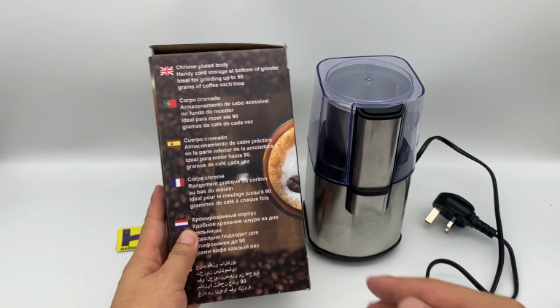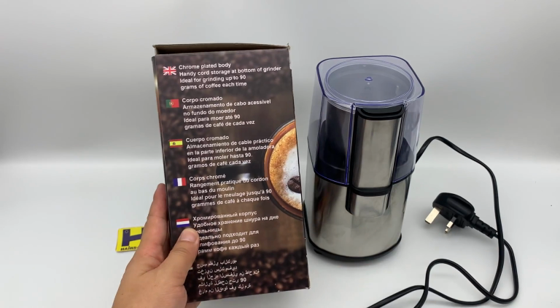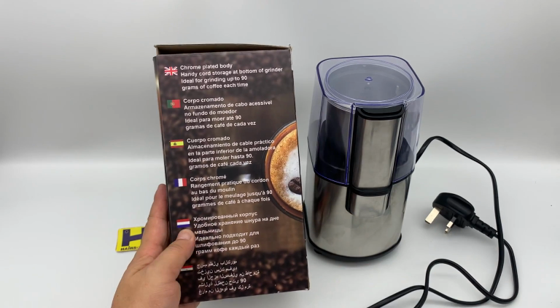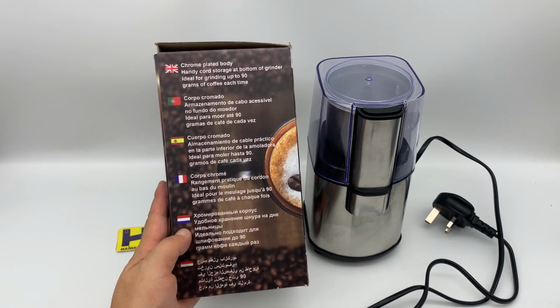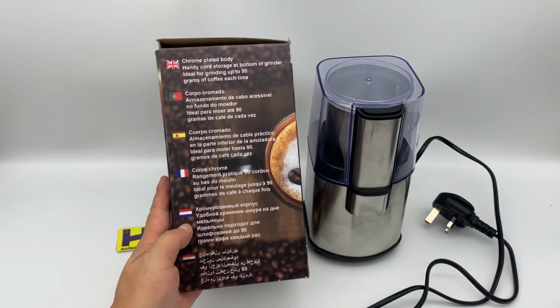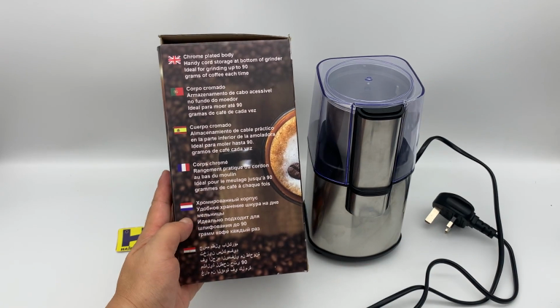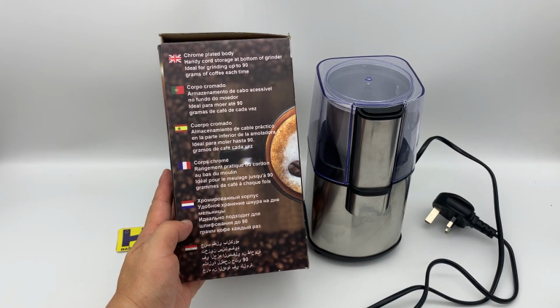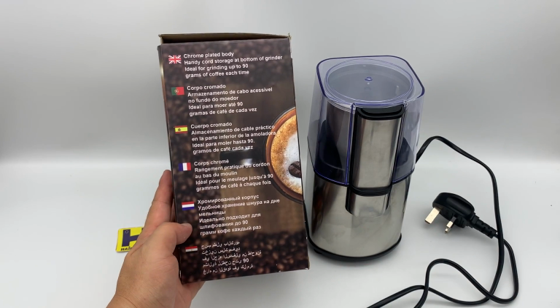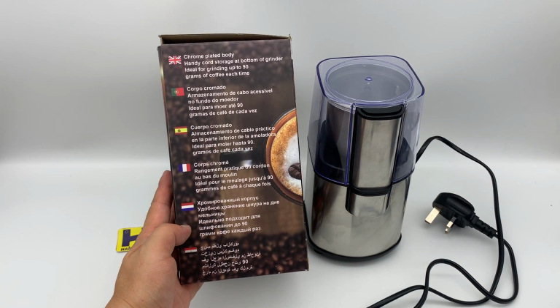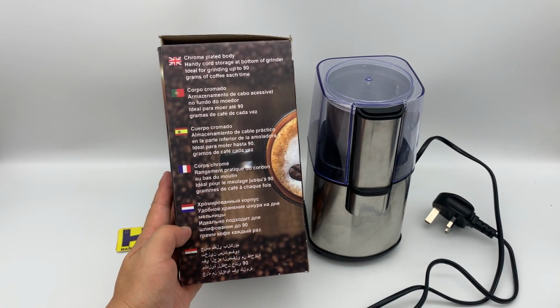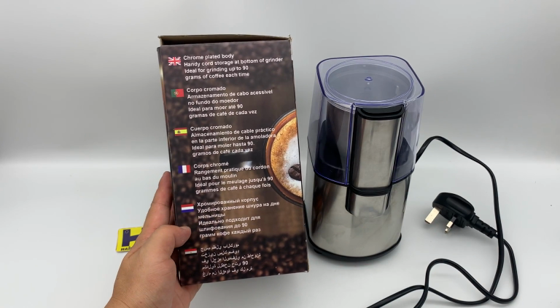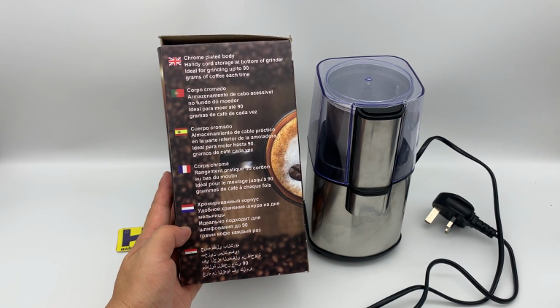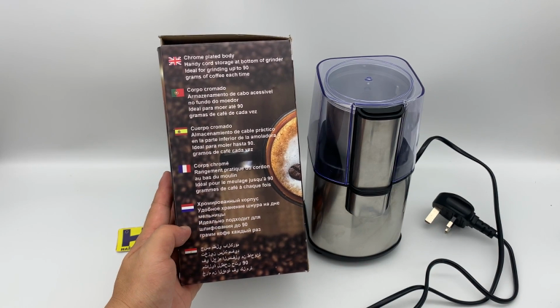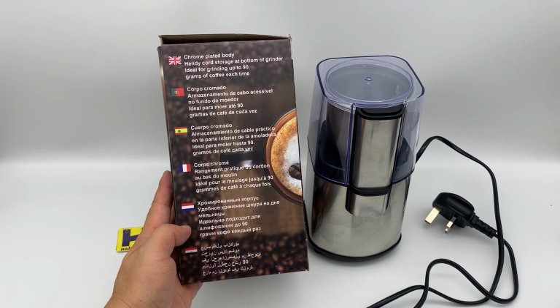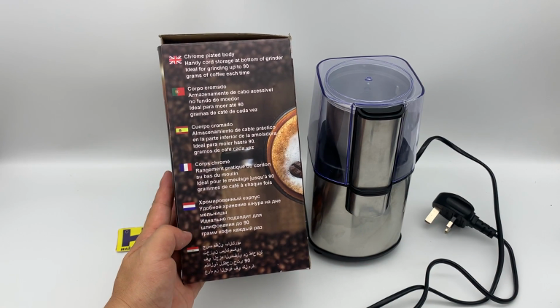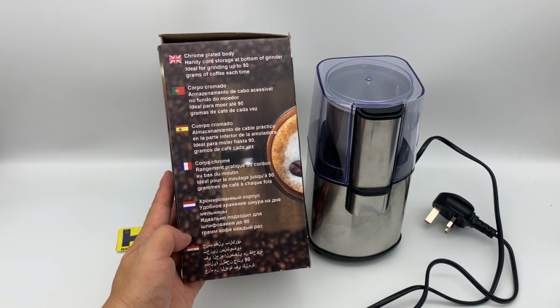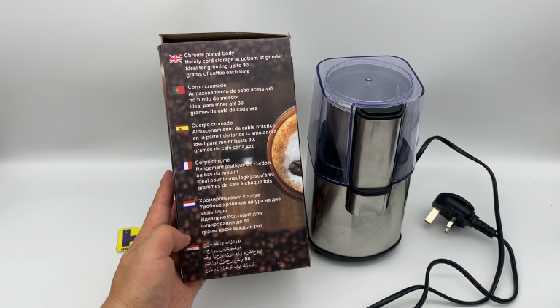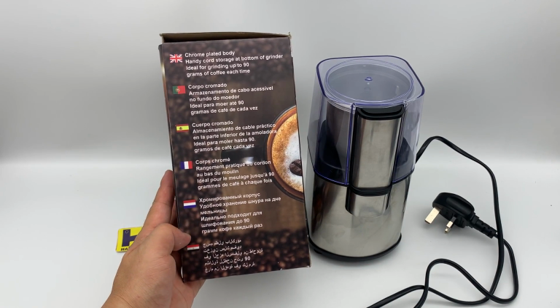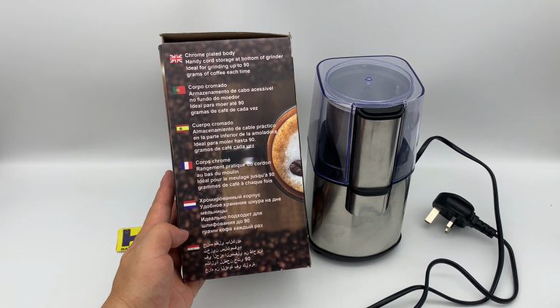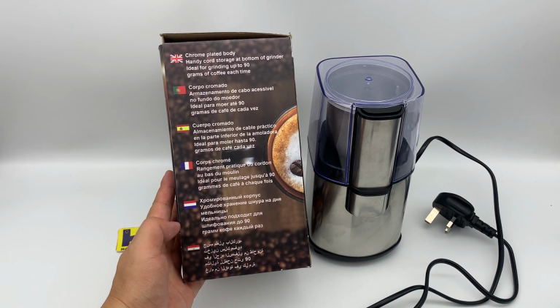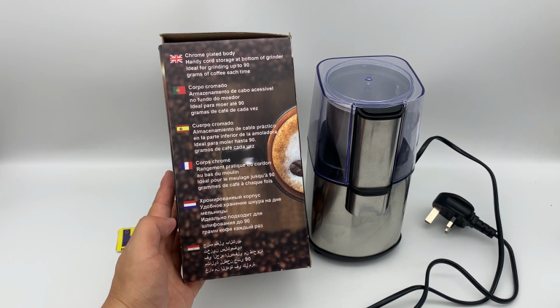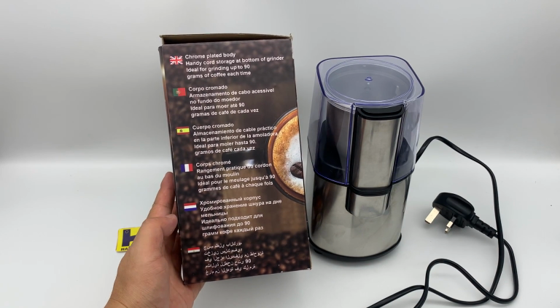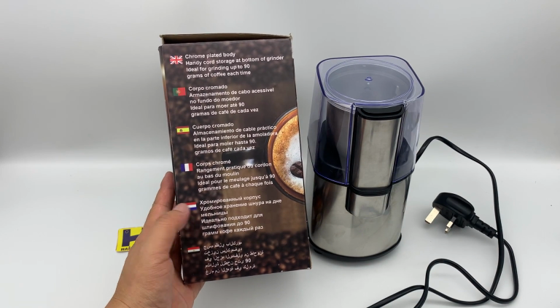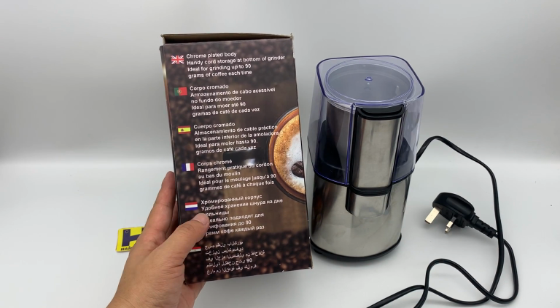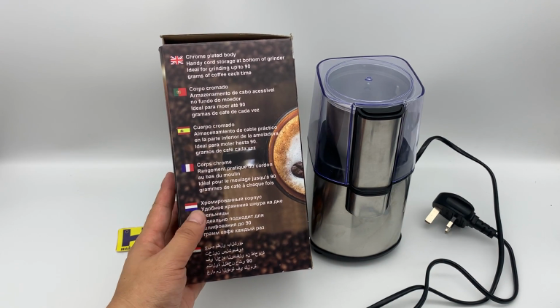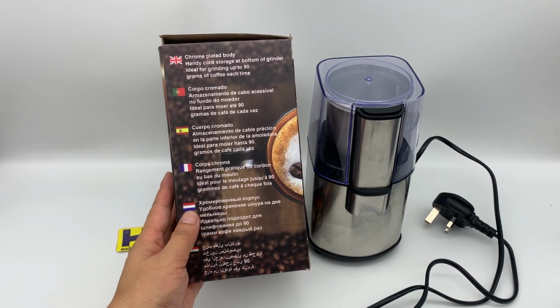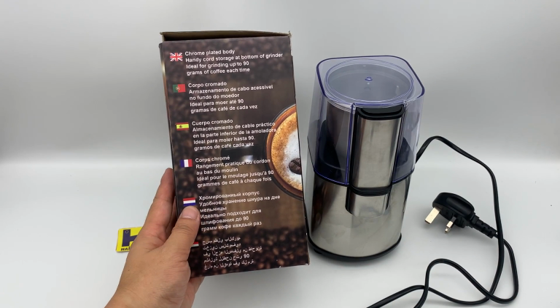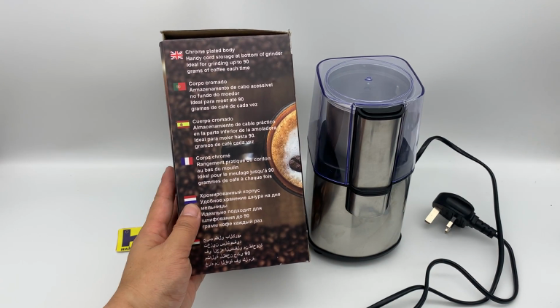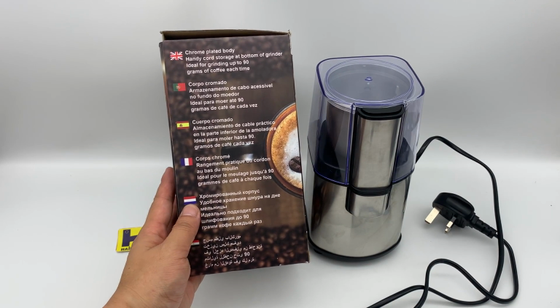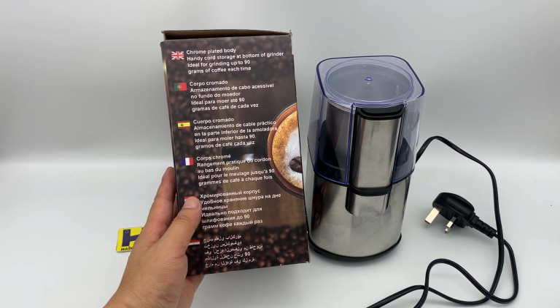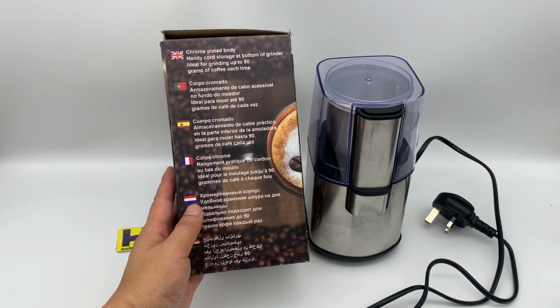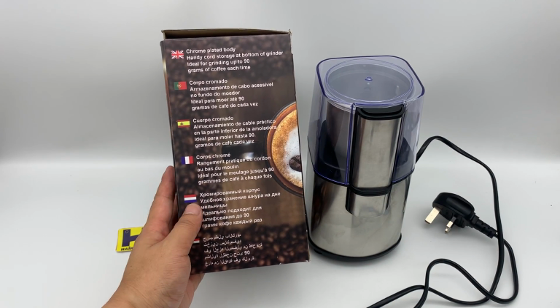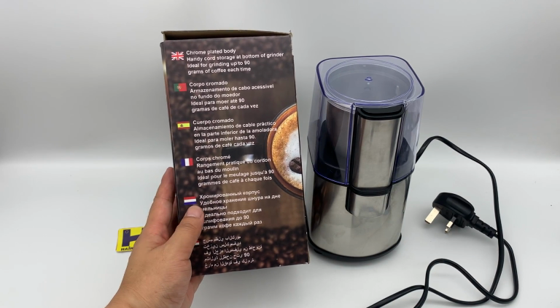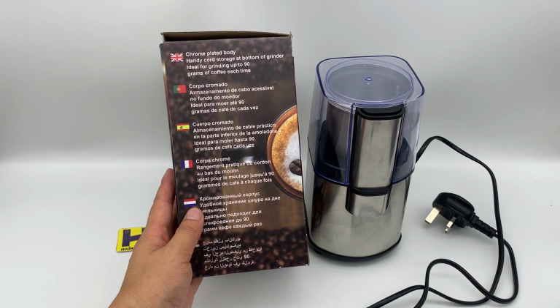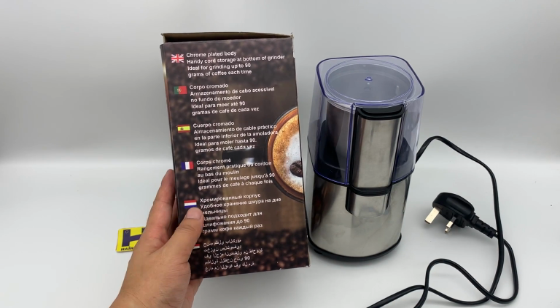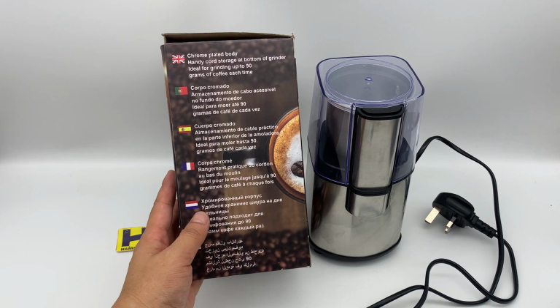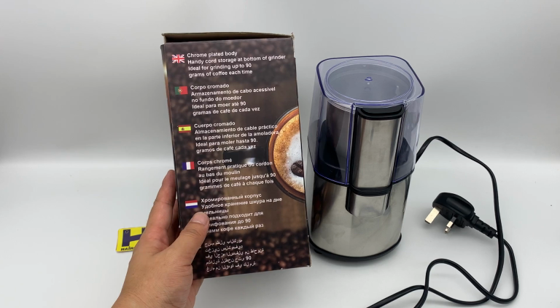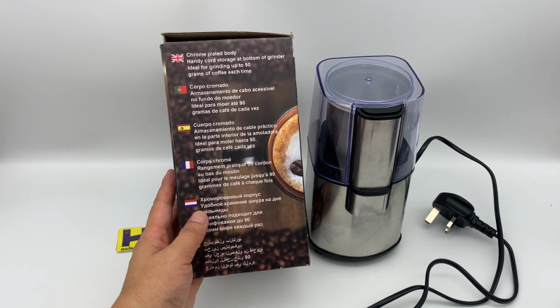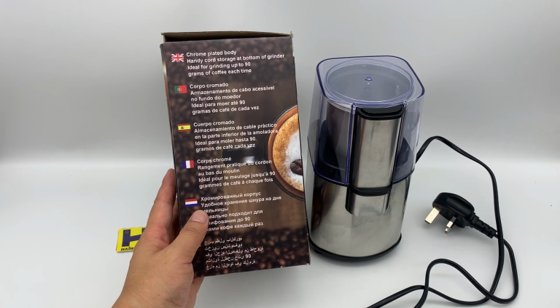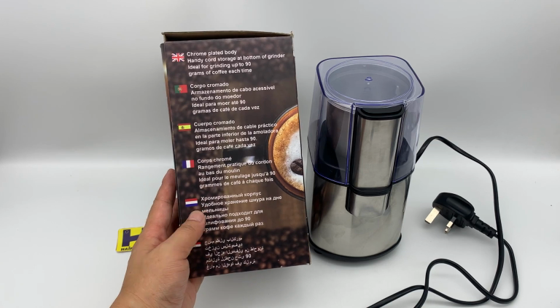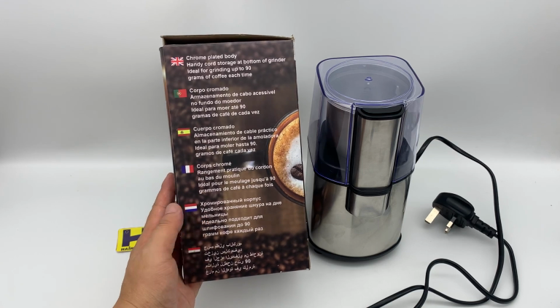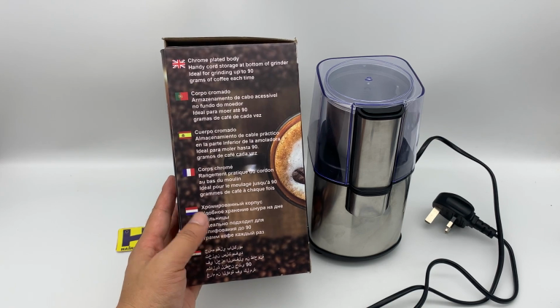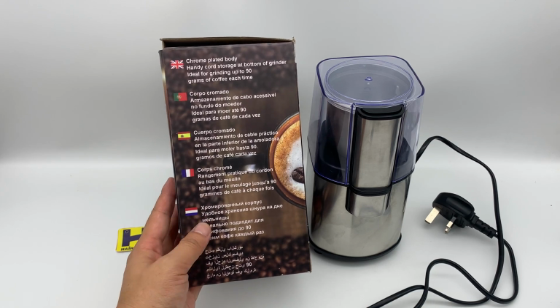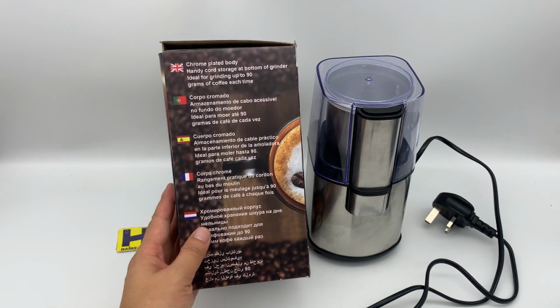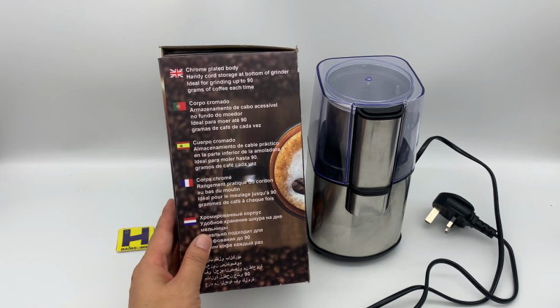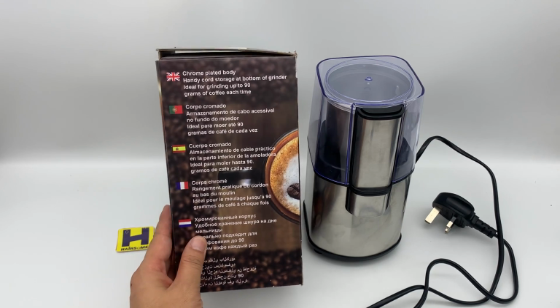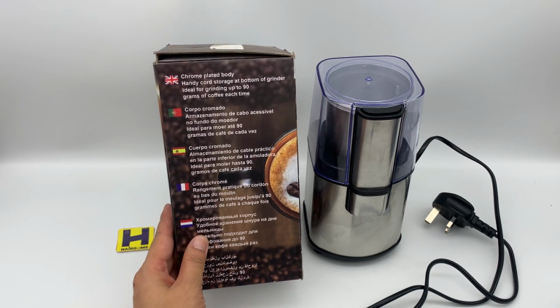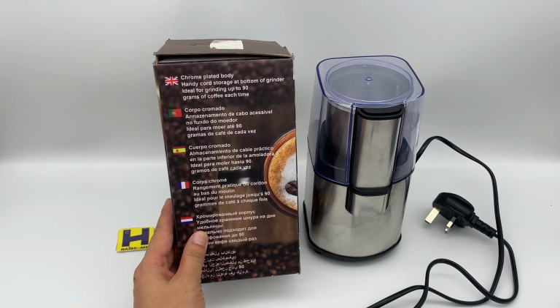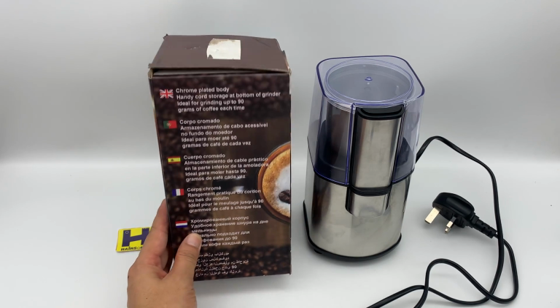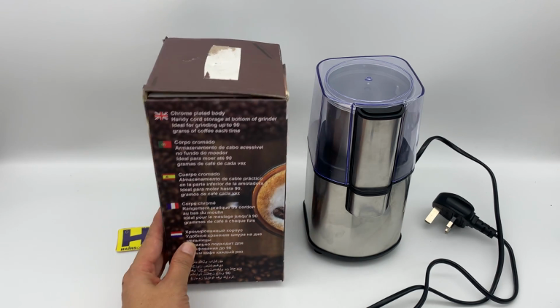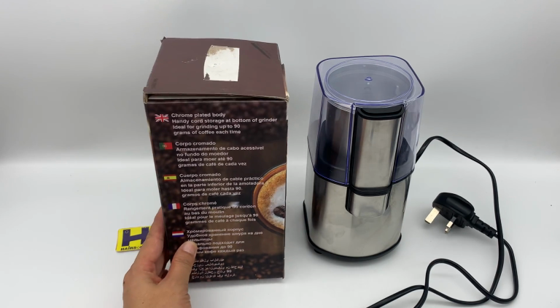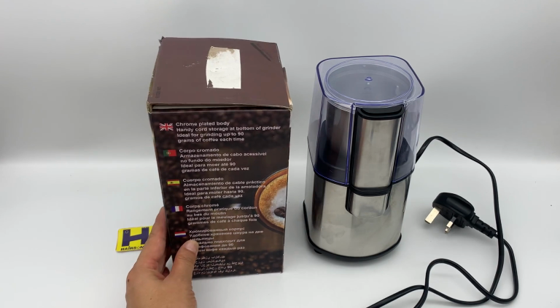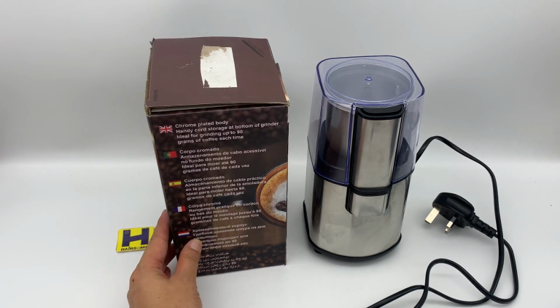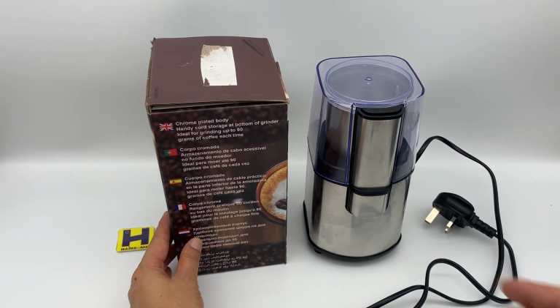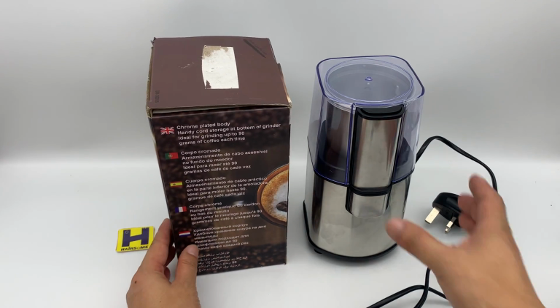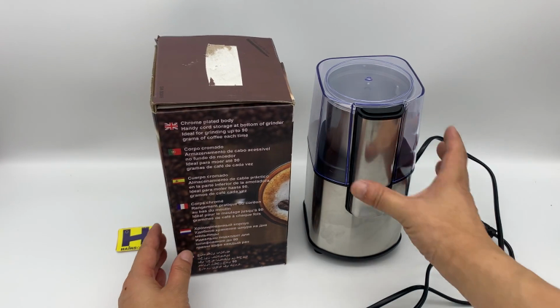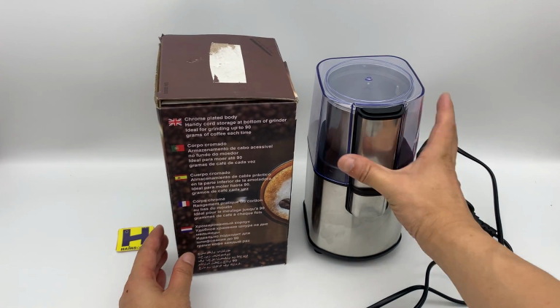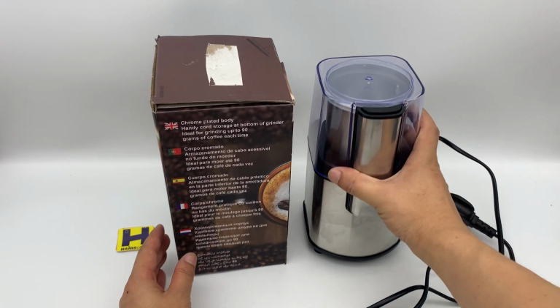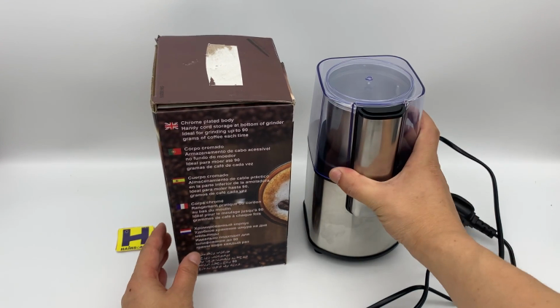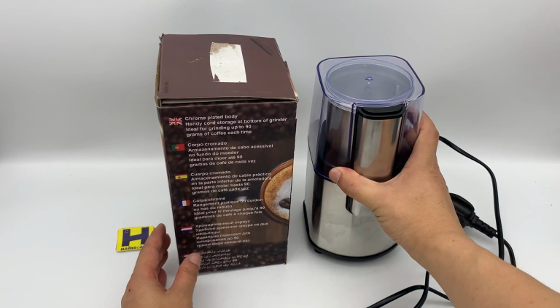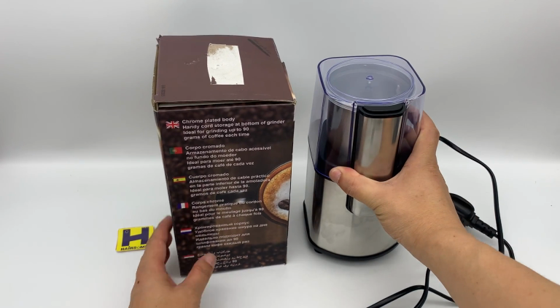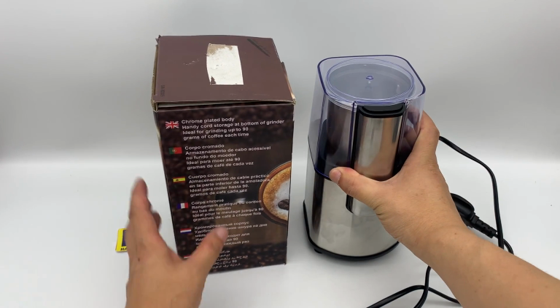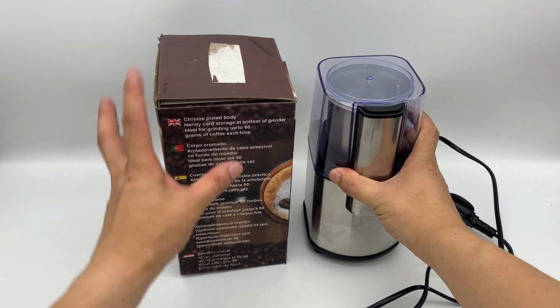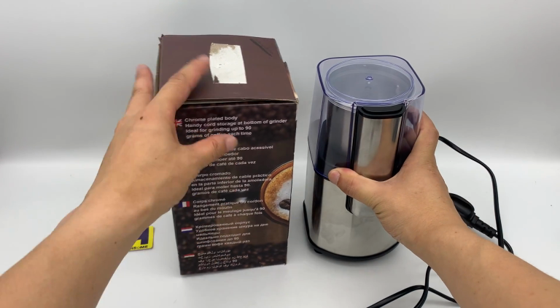There are six languages for the description on the packaging. Here is the unit.